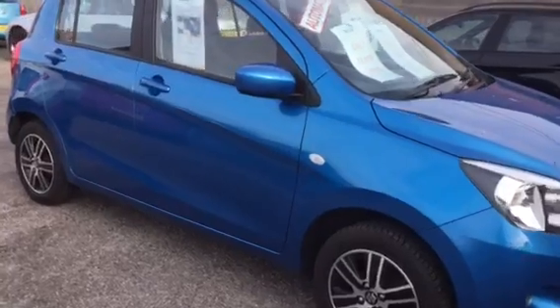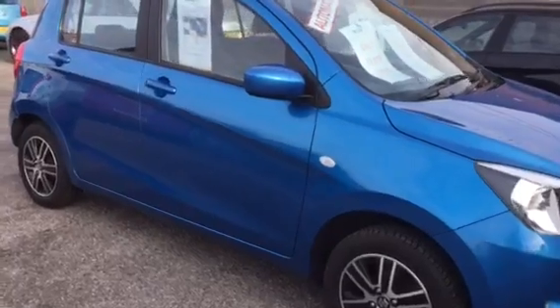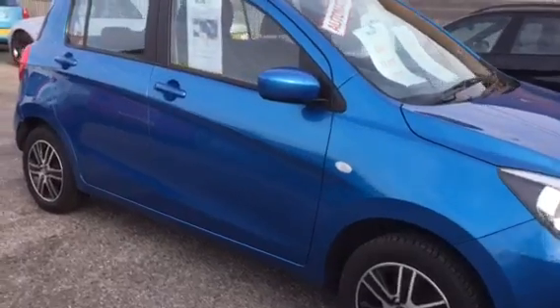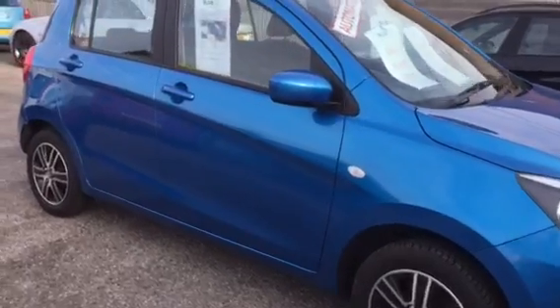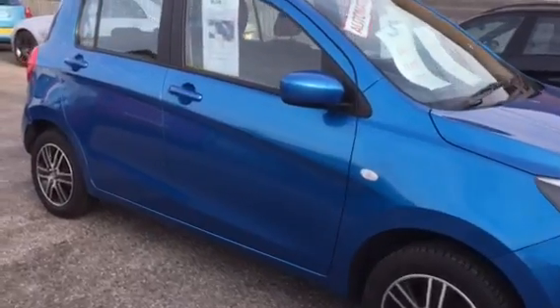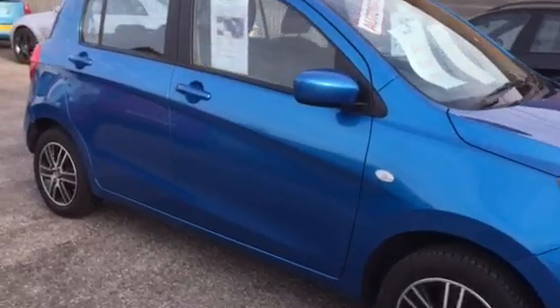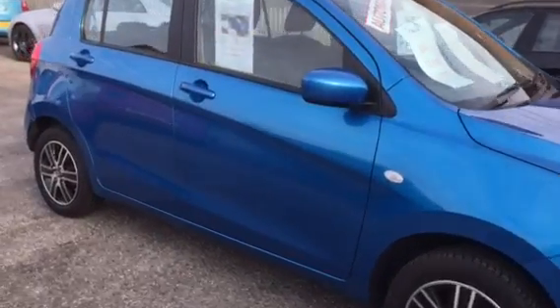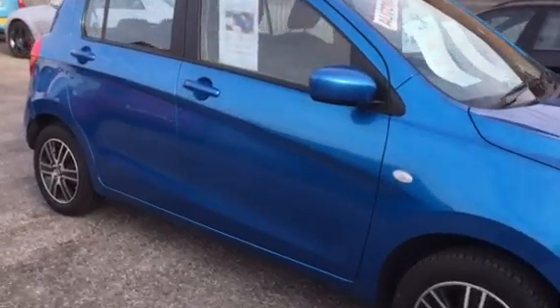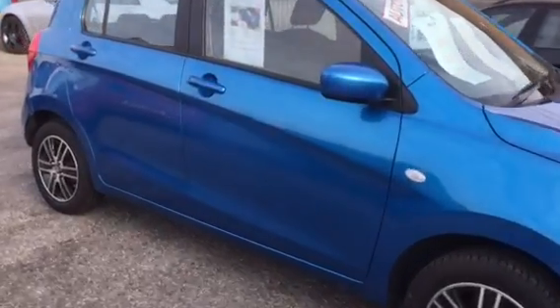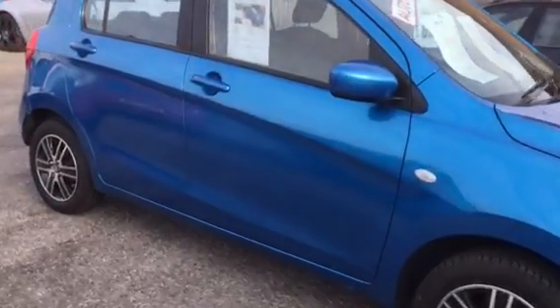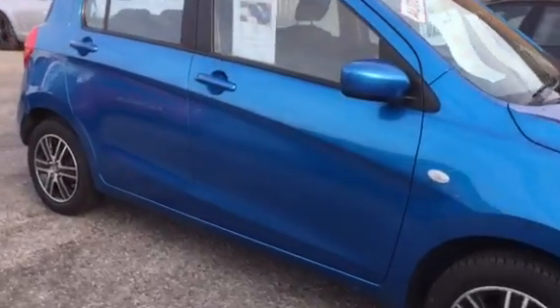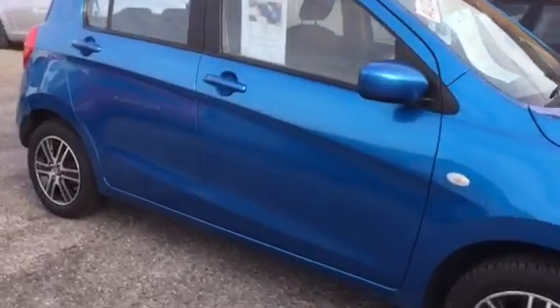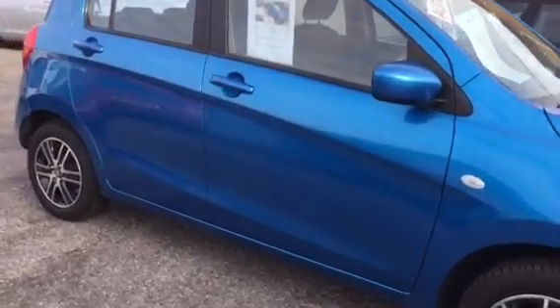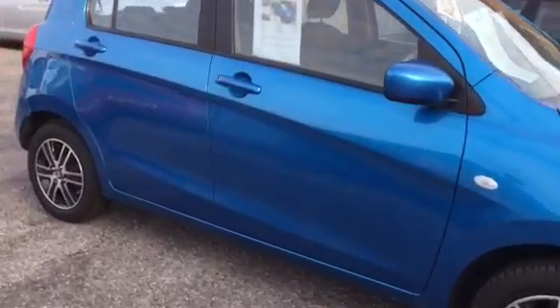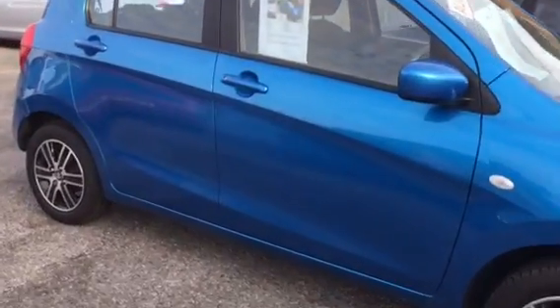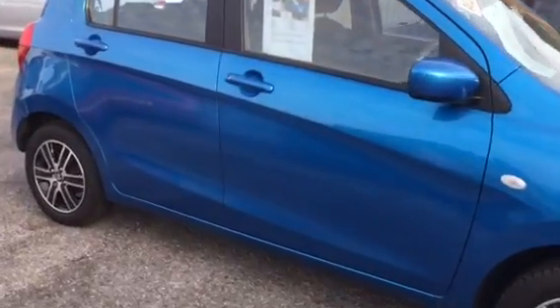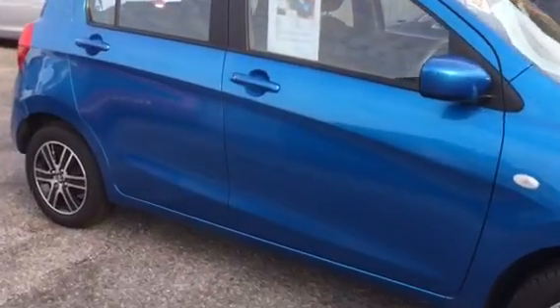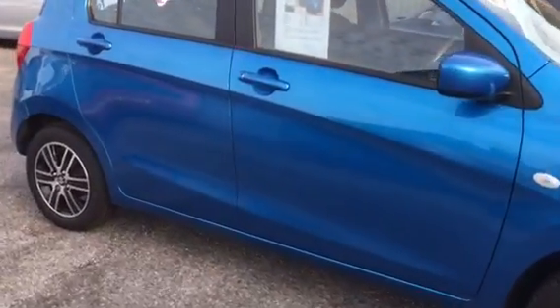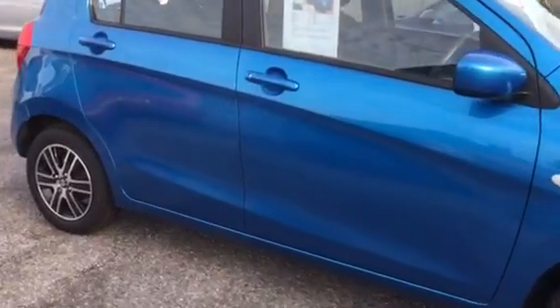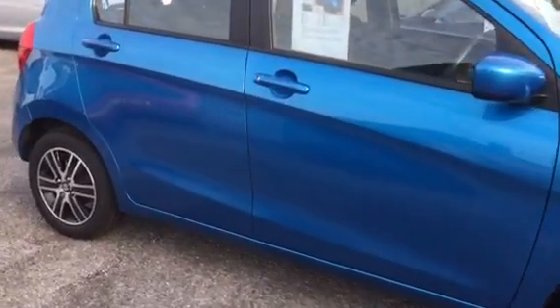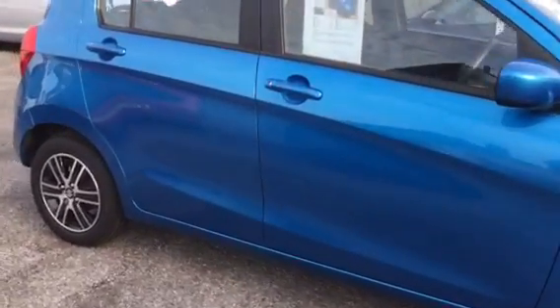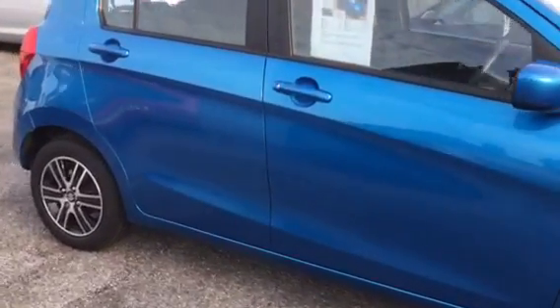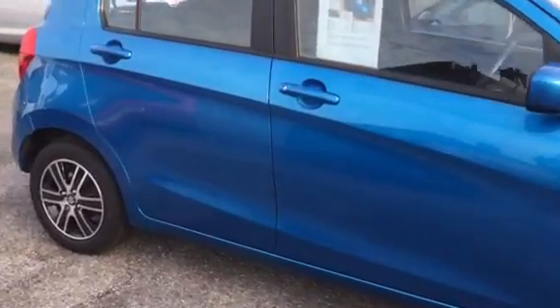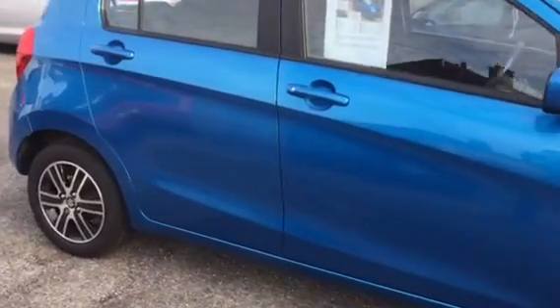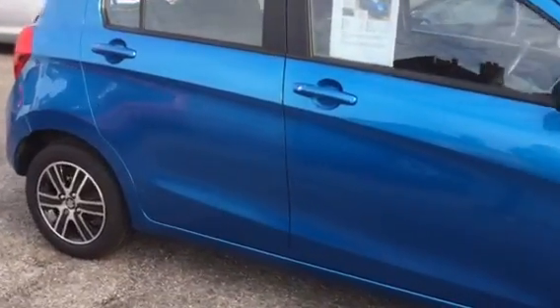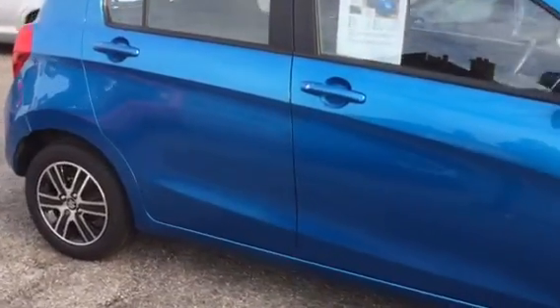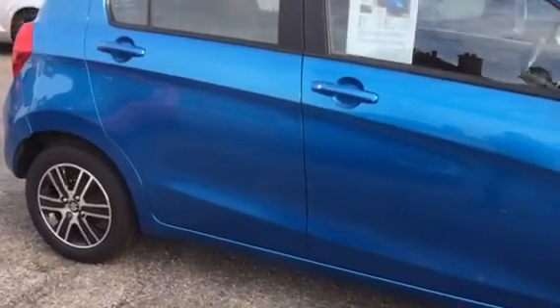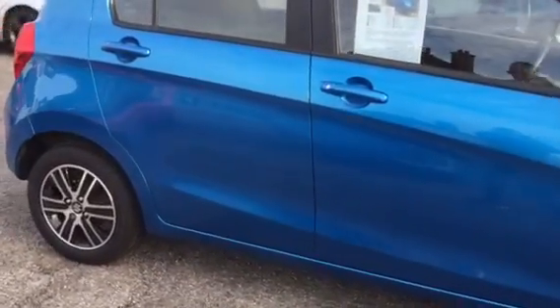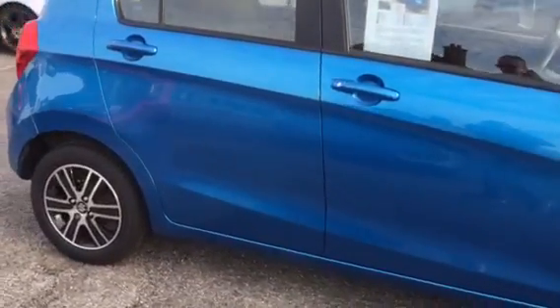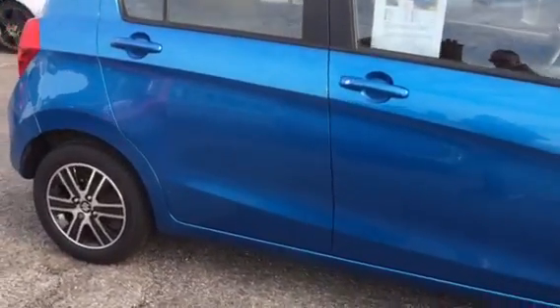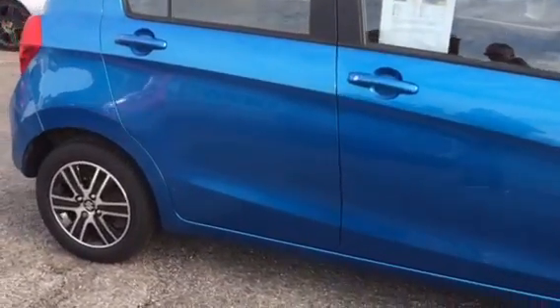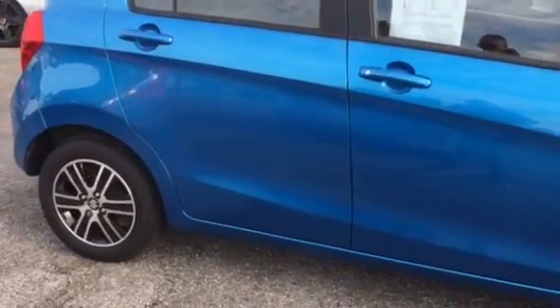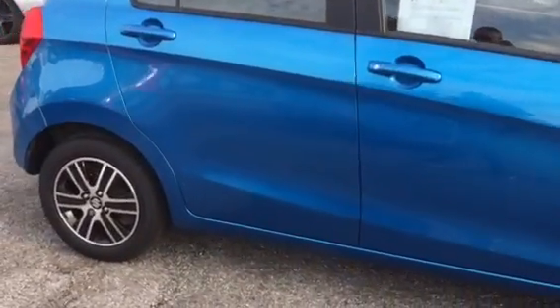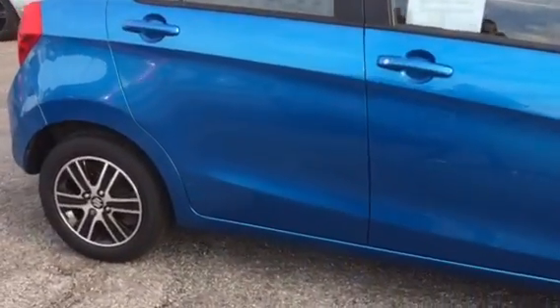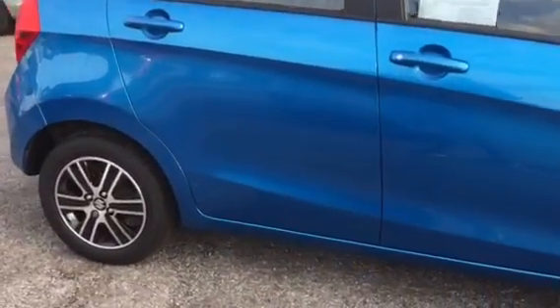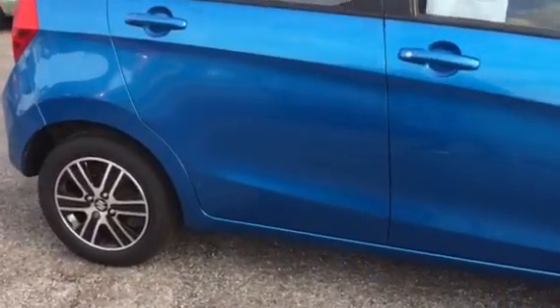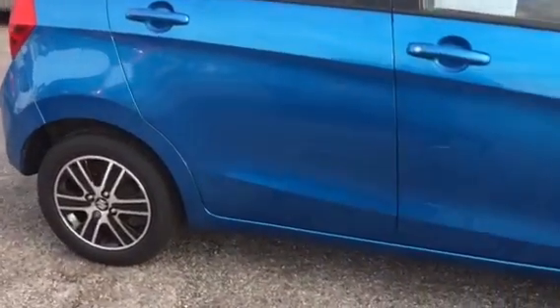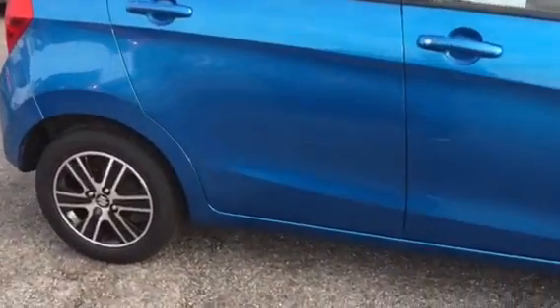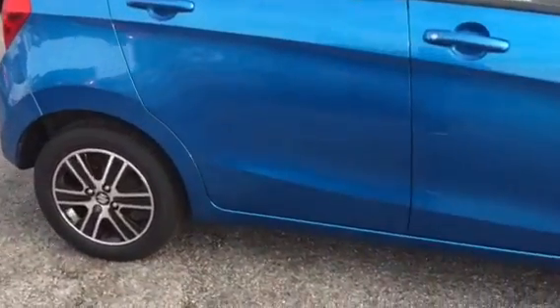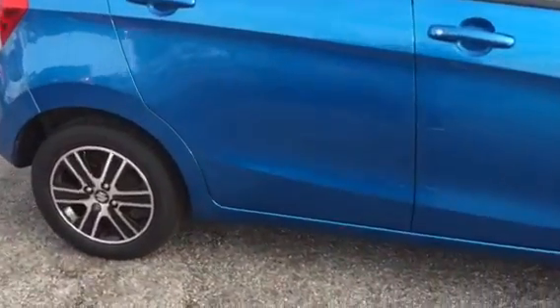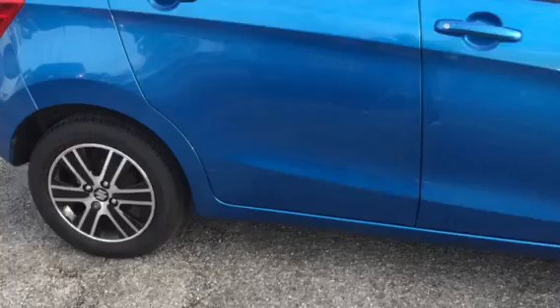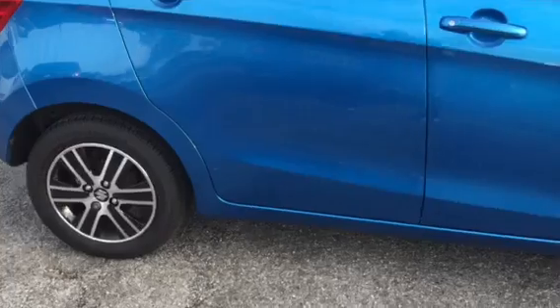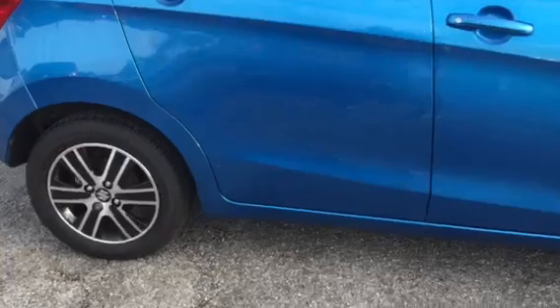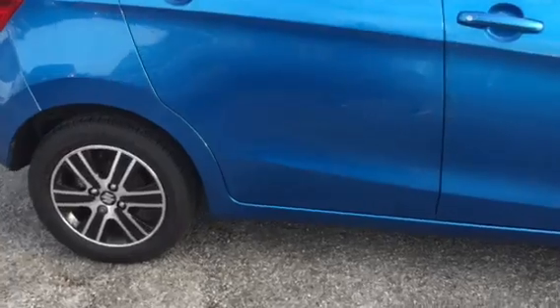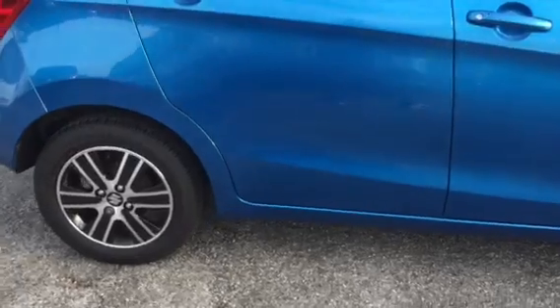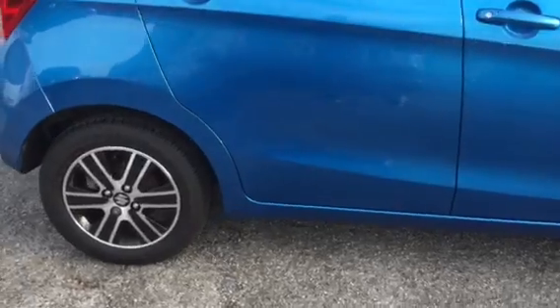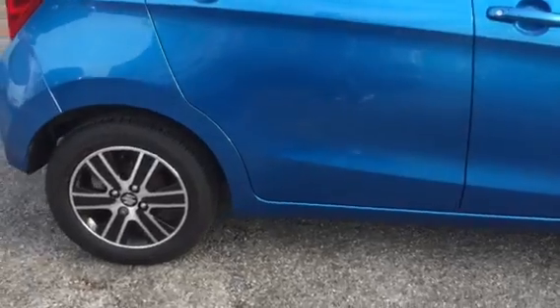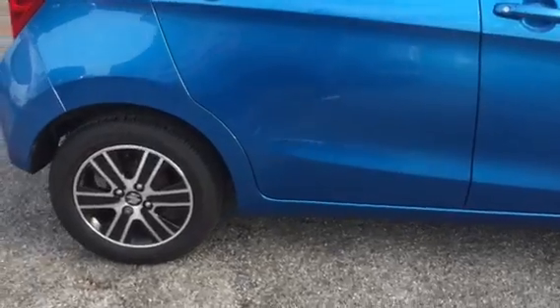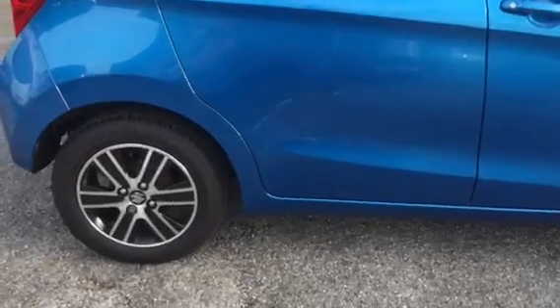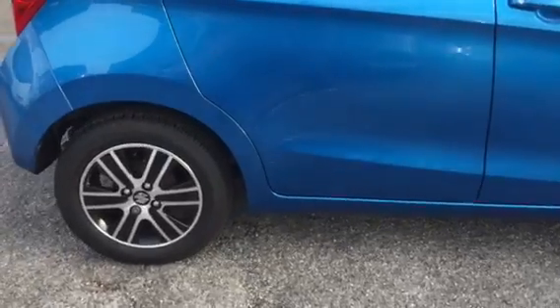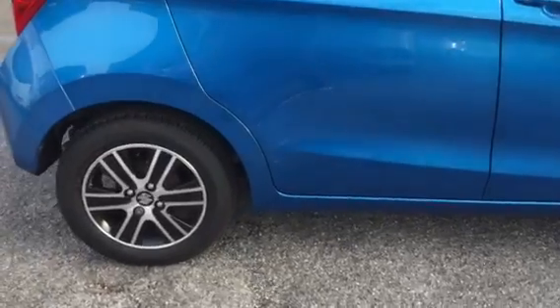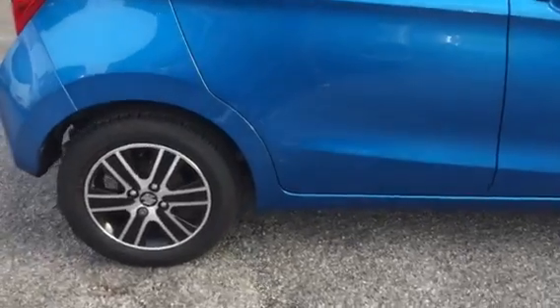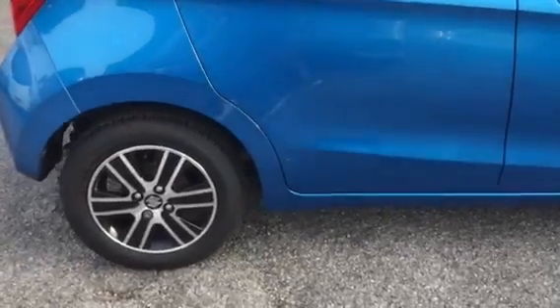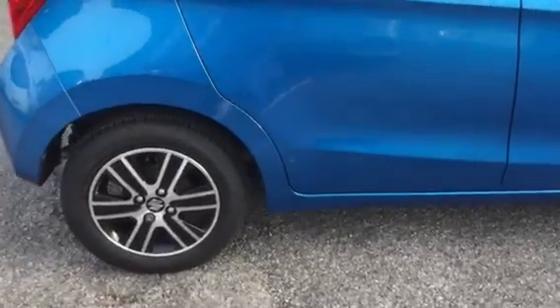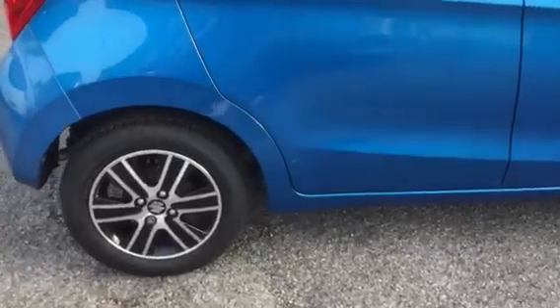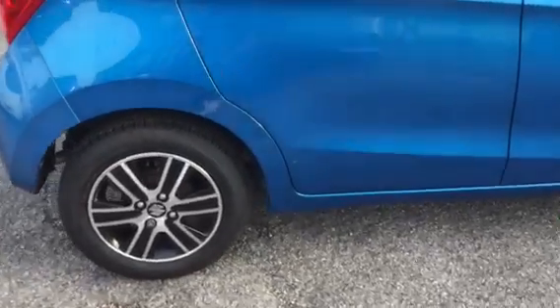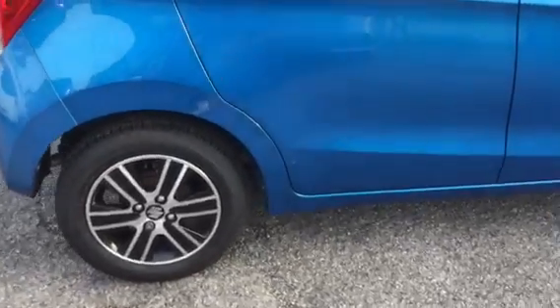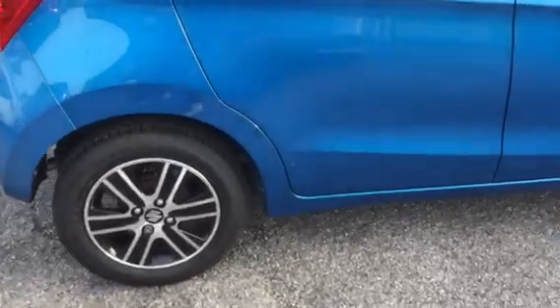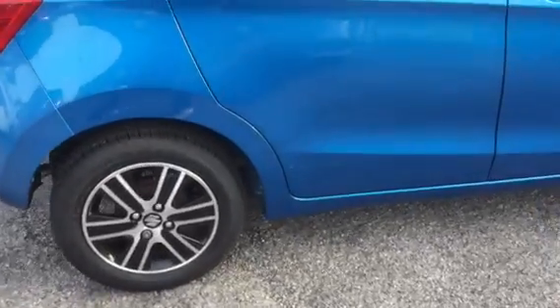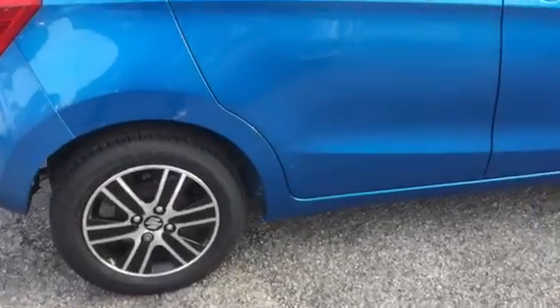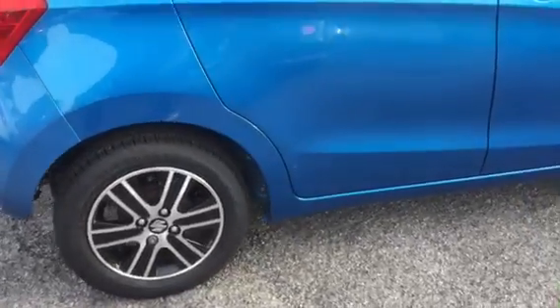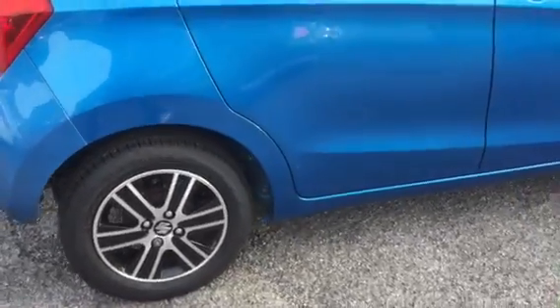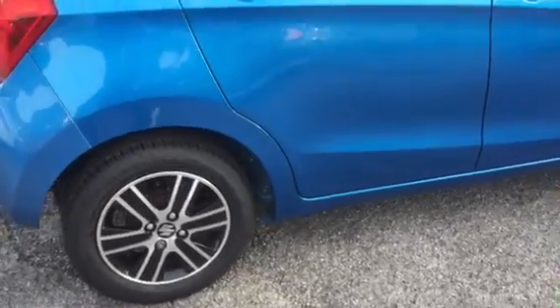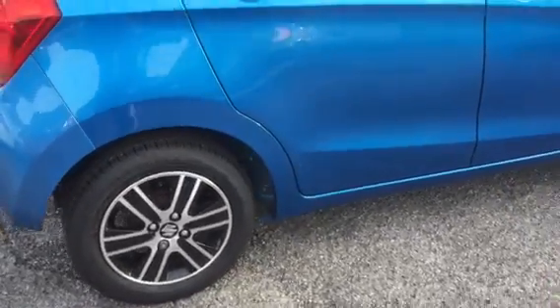Lovely colour too — electric blue metallic. Just walk you around the car now.